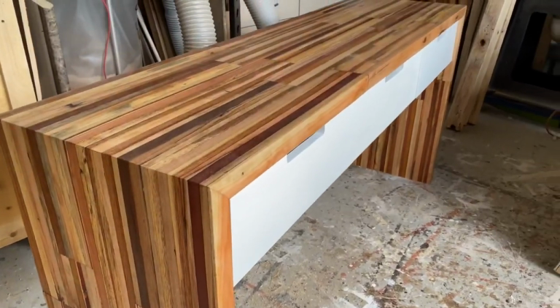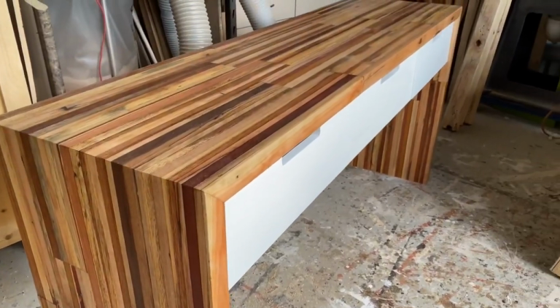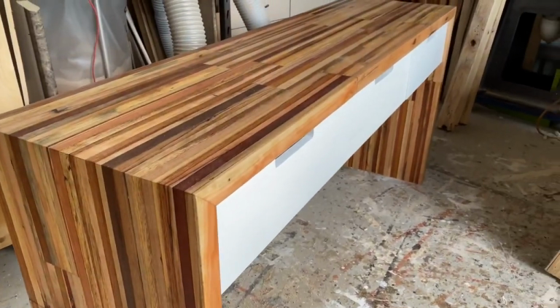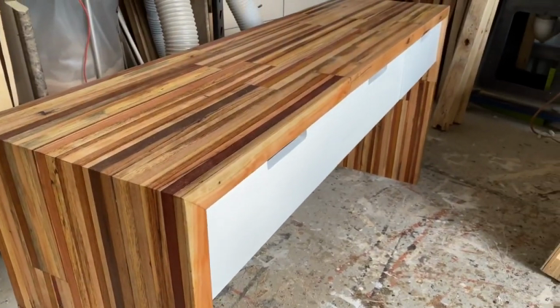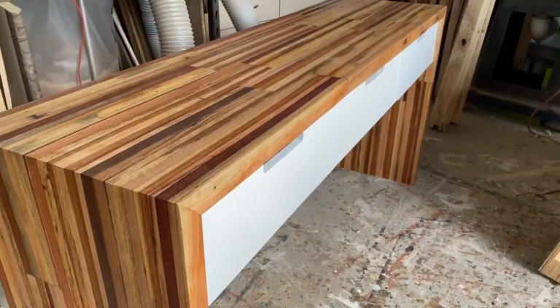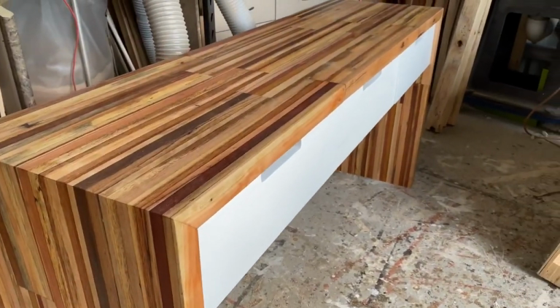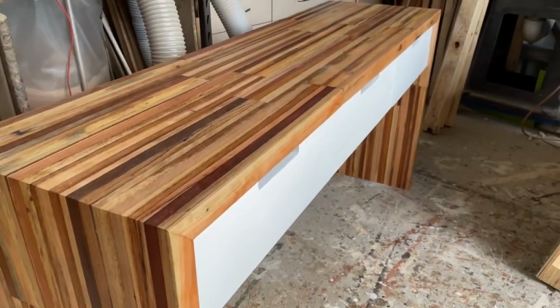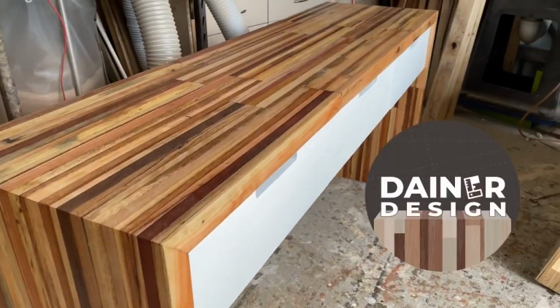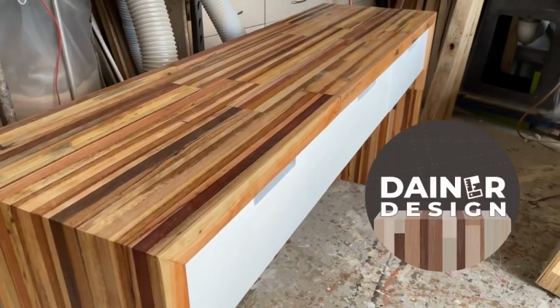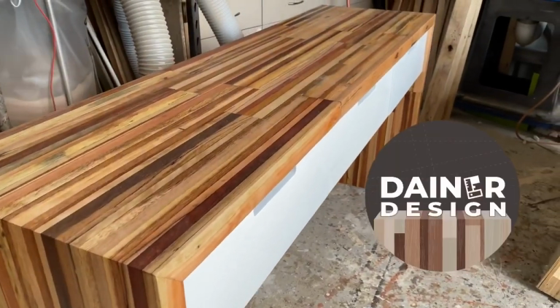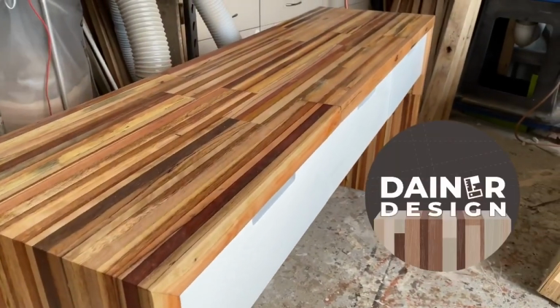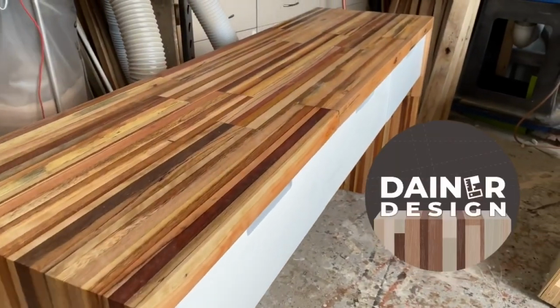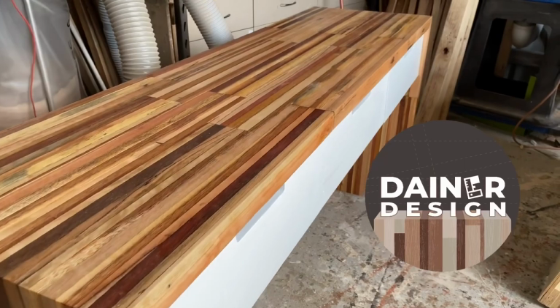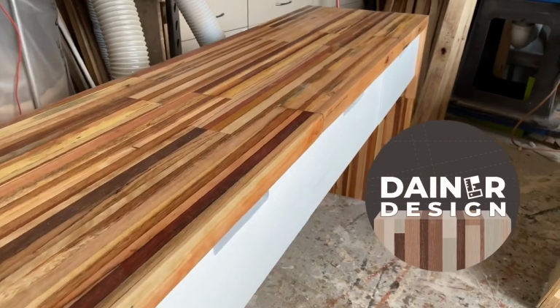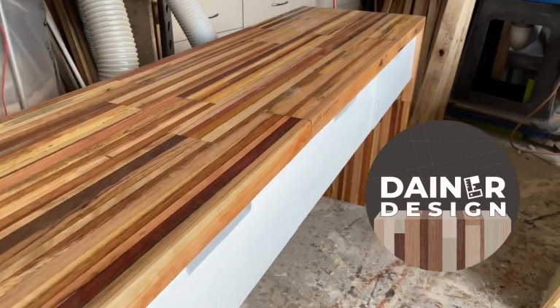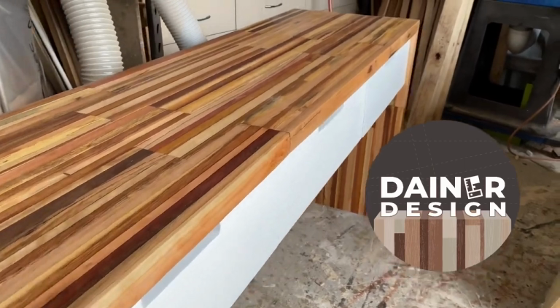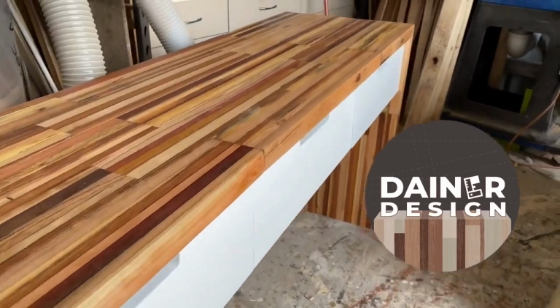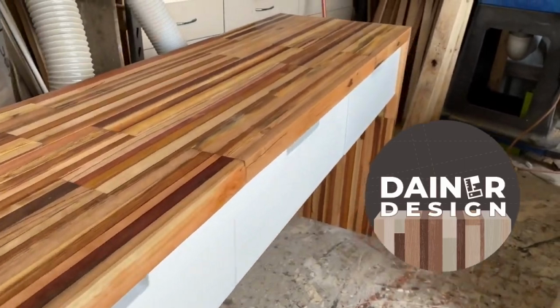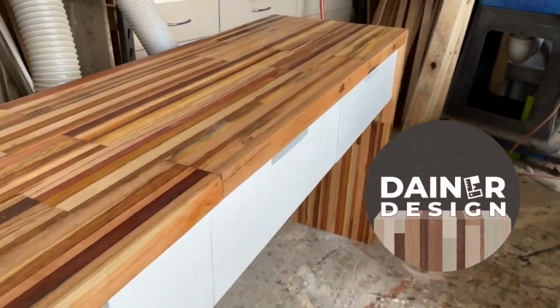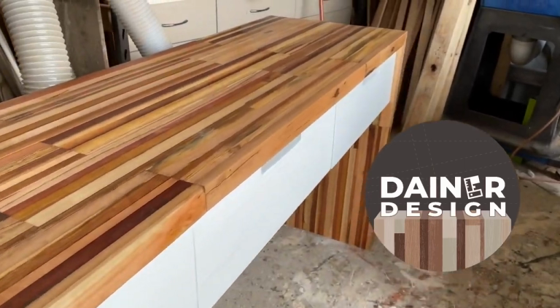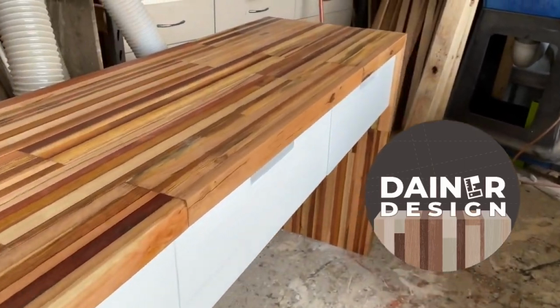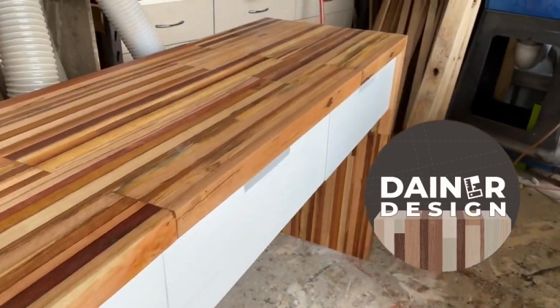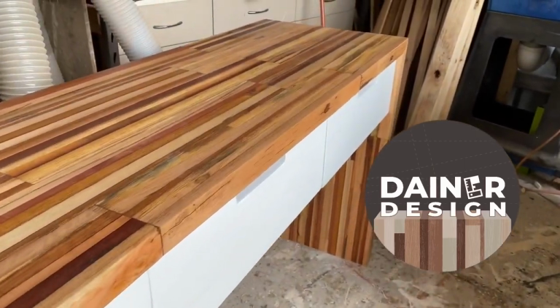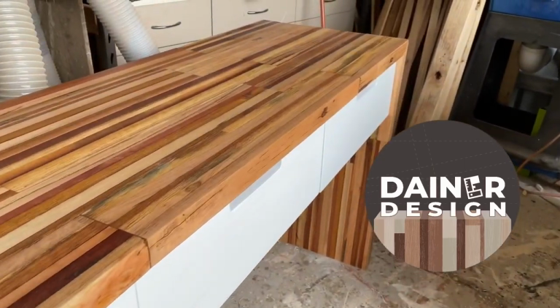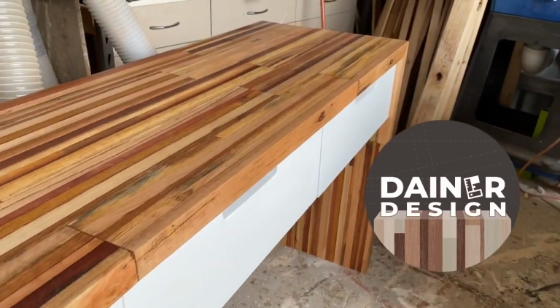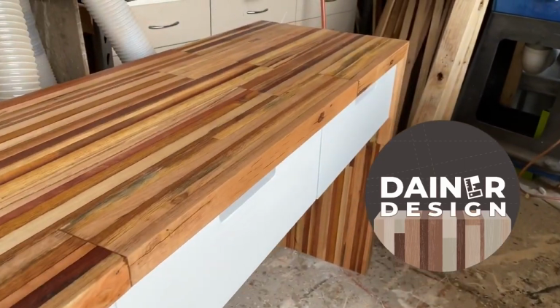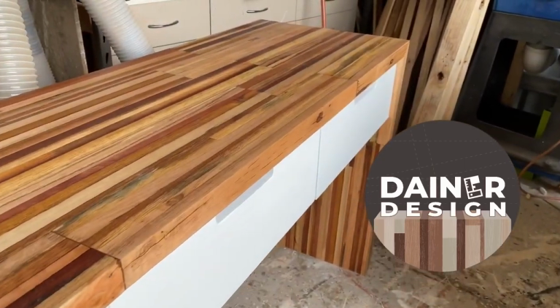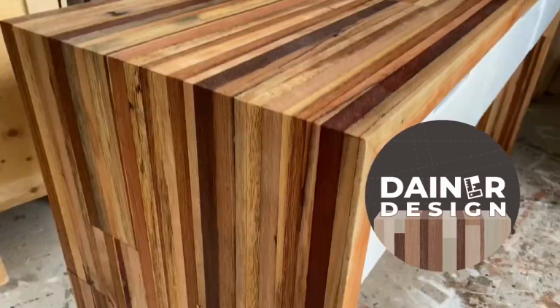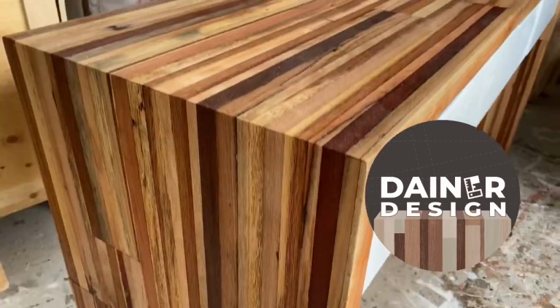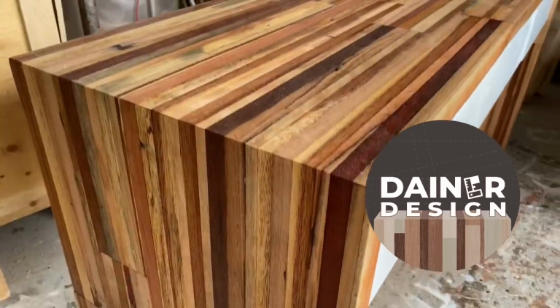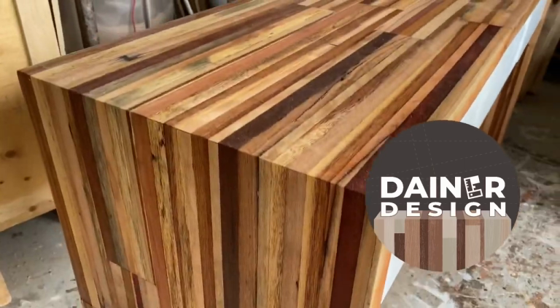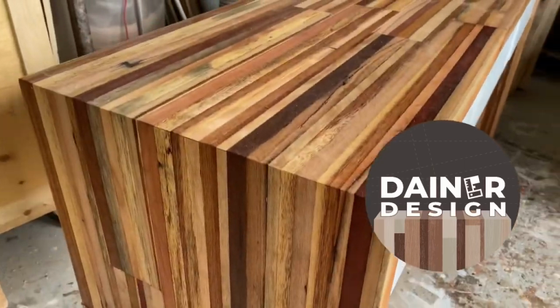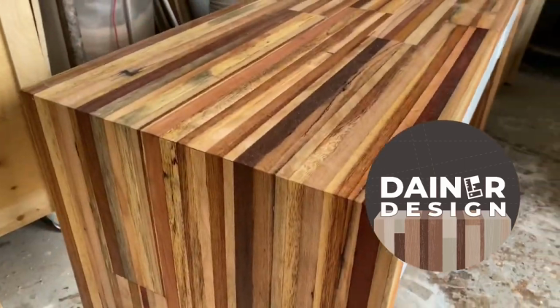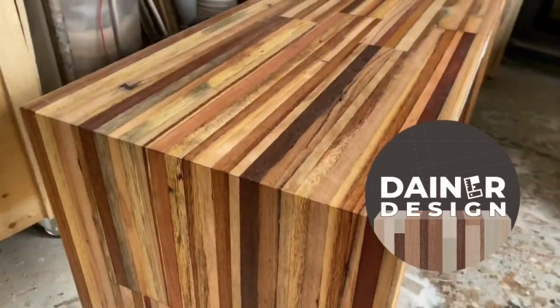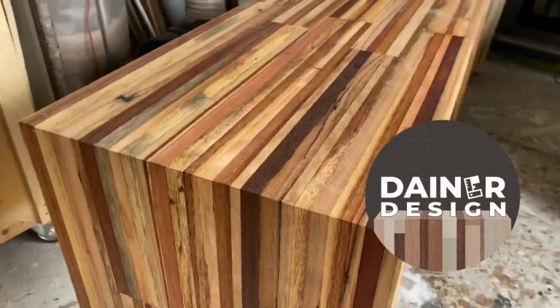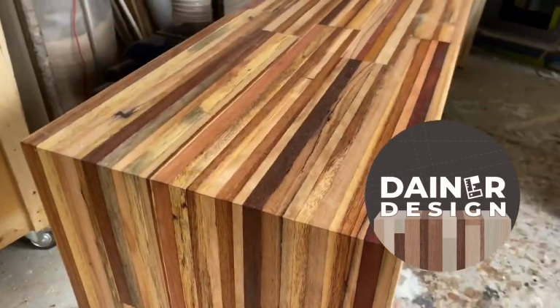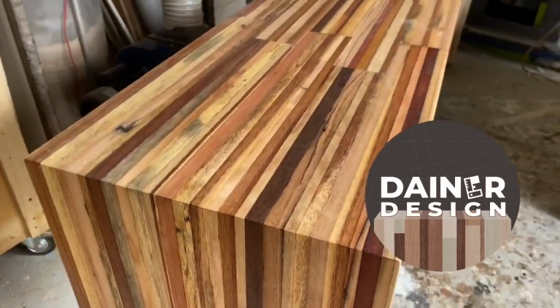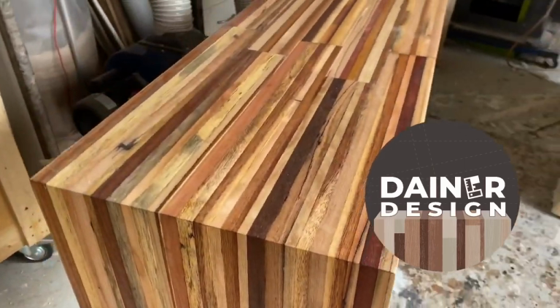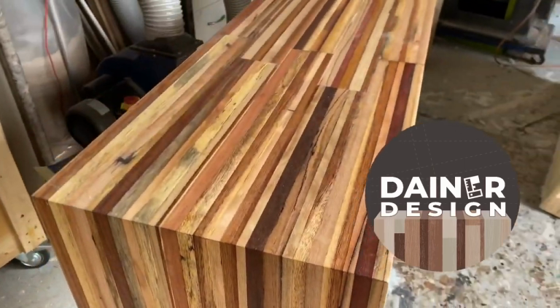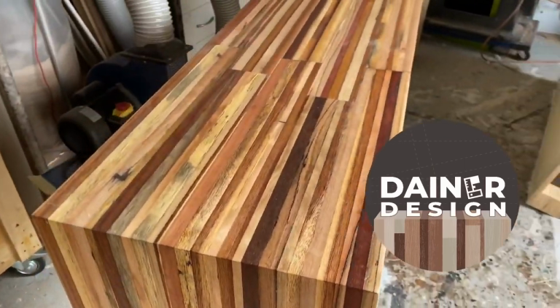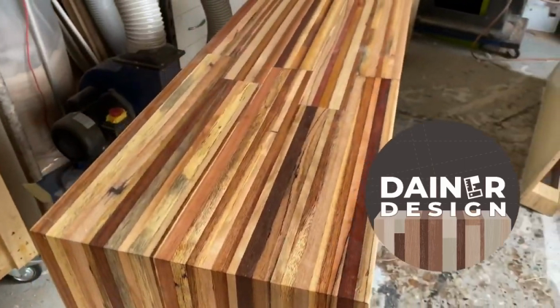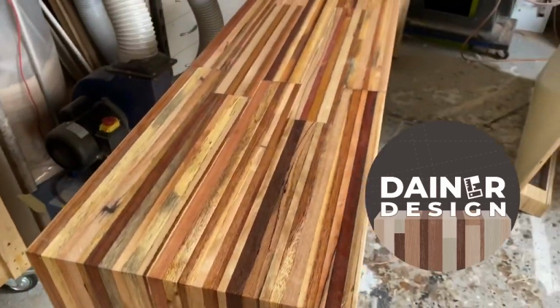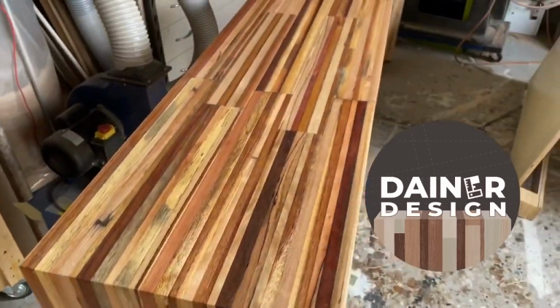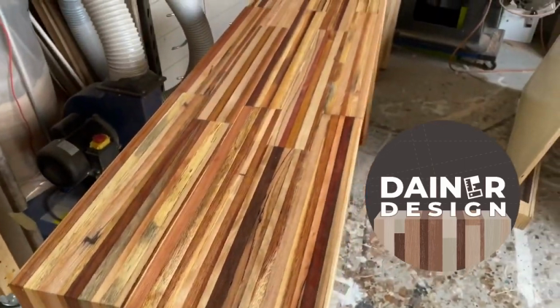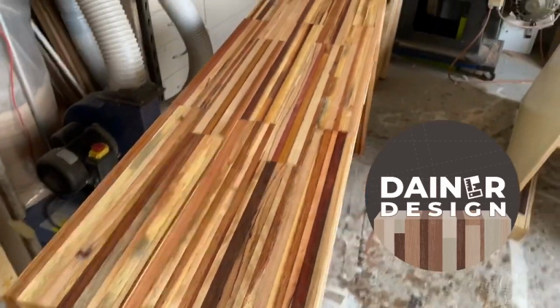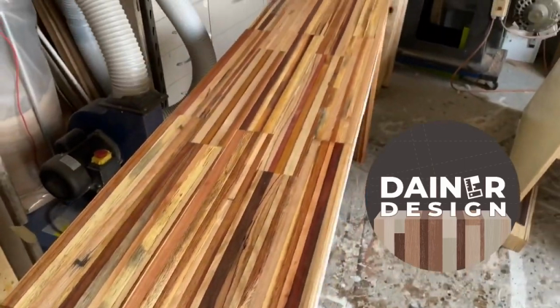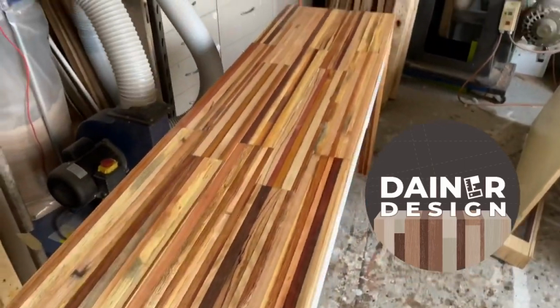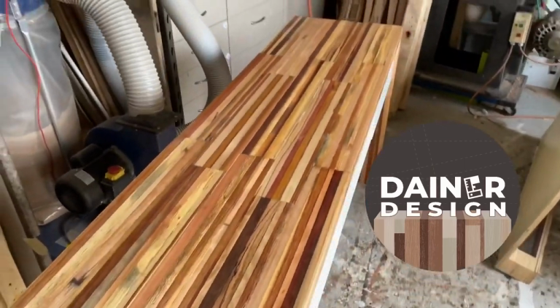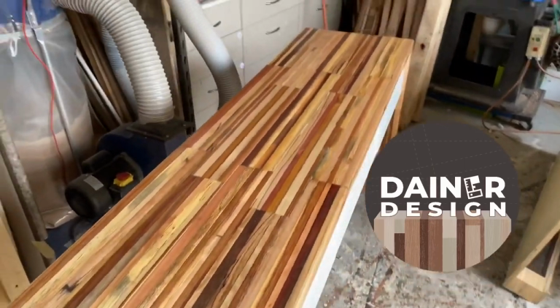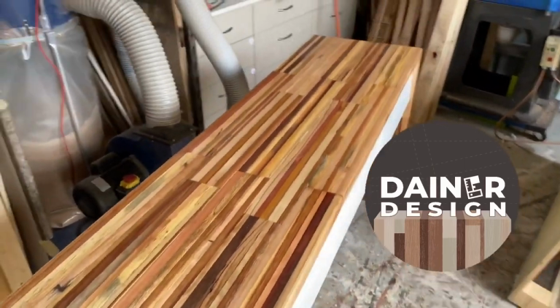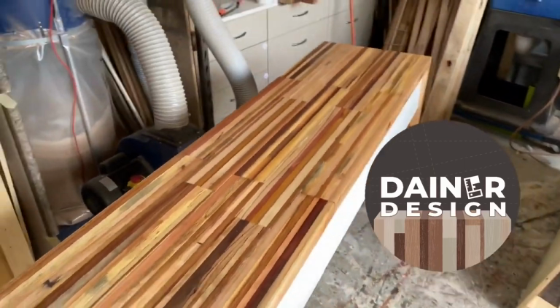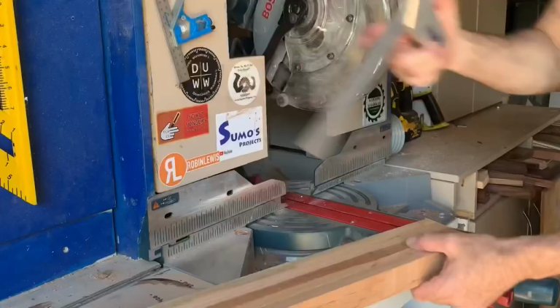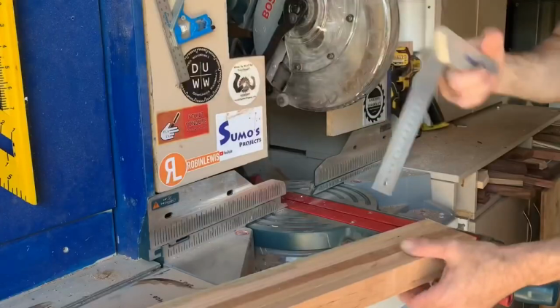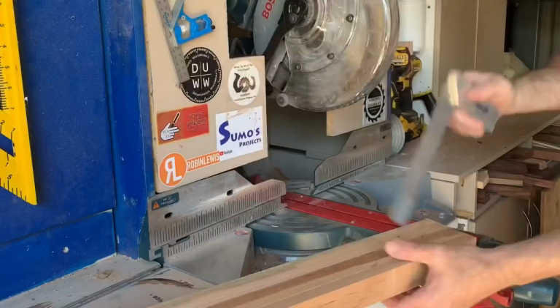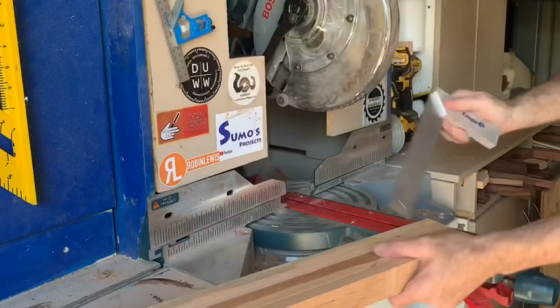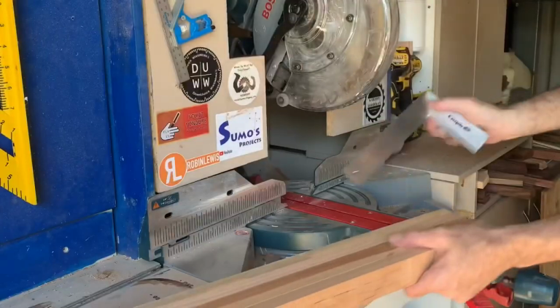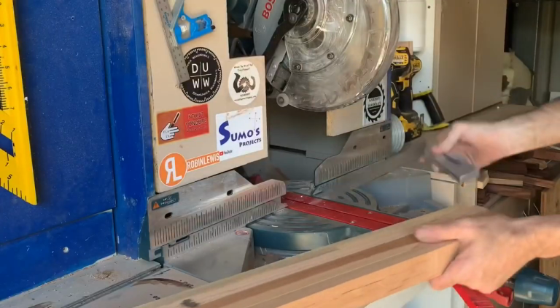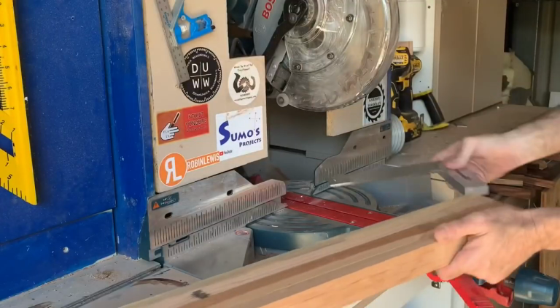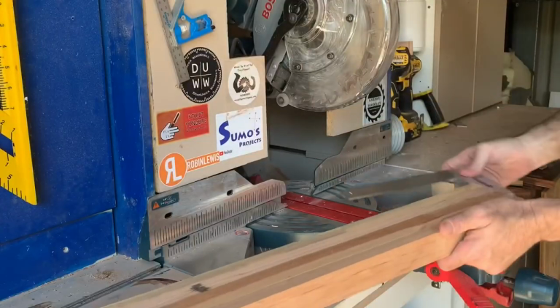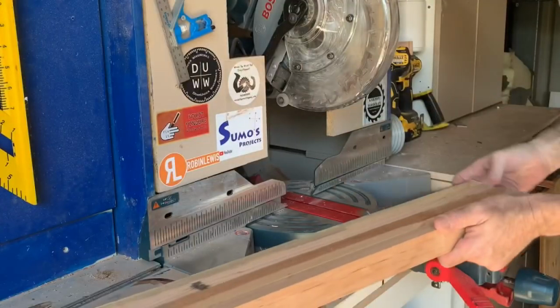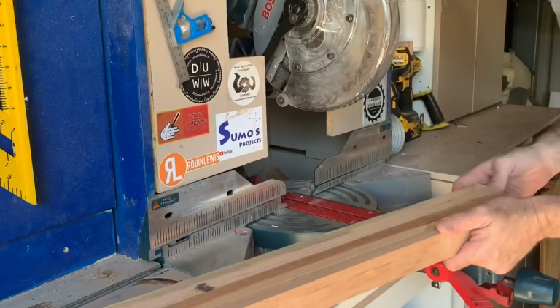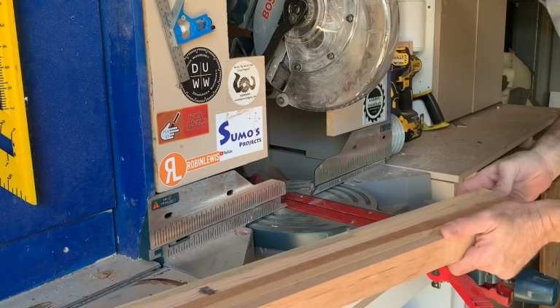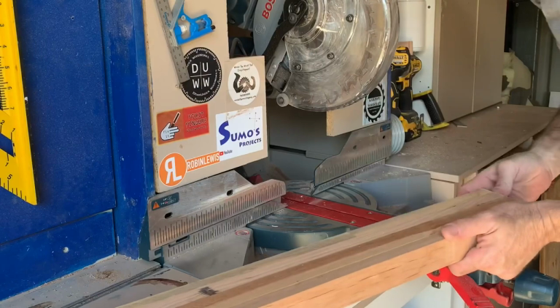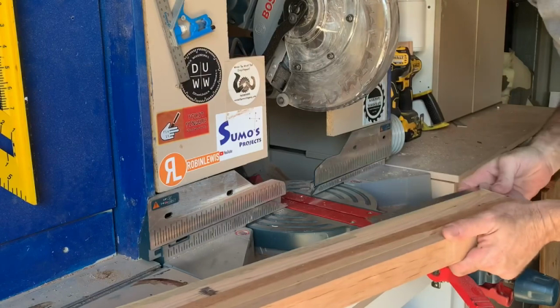G'day, my name's Mark. I like to make furniture out of recycled timber, mostly pallet.